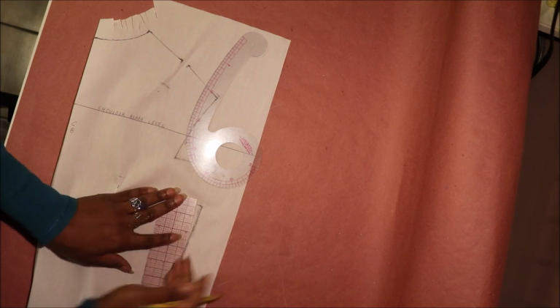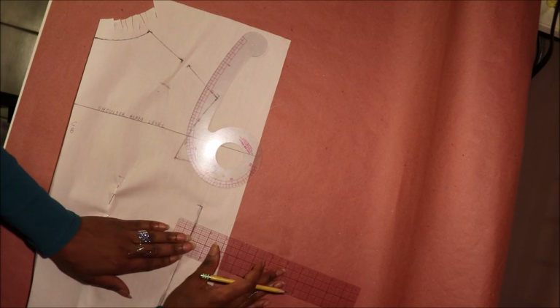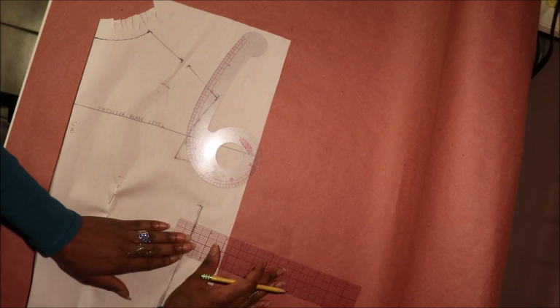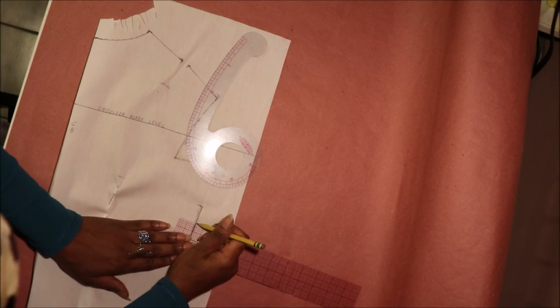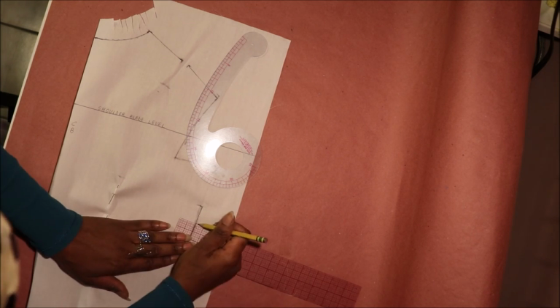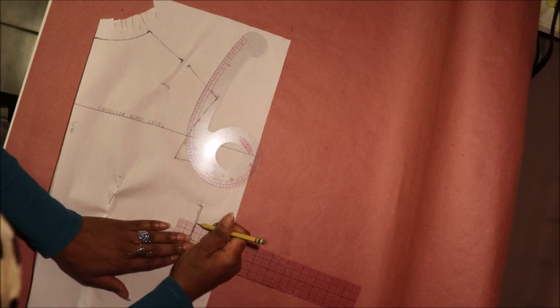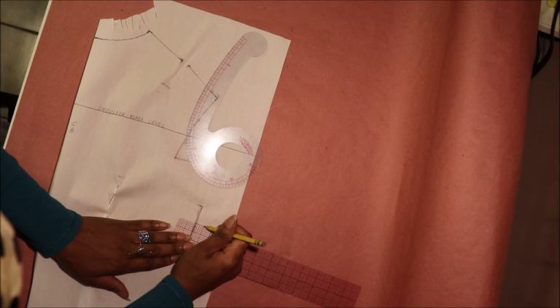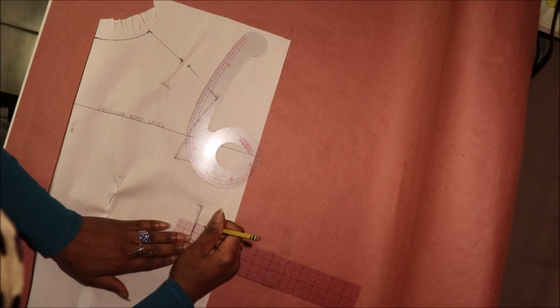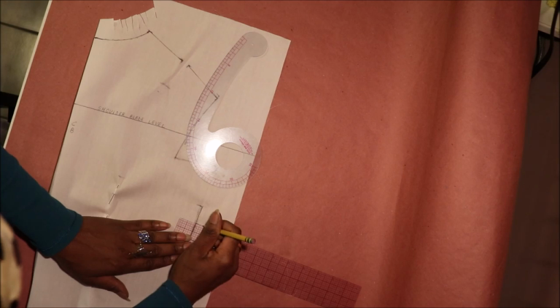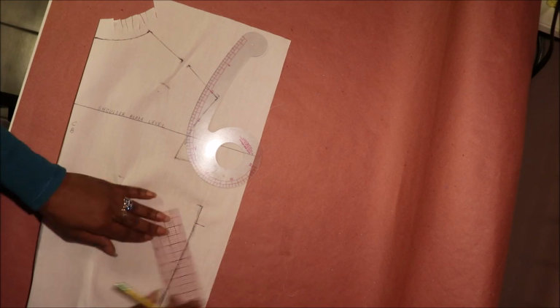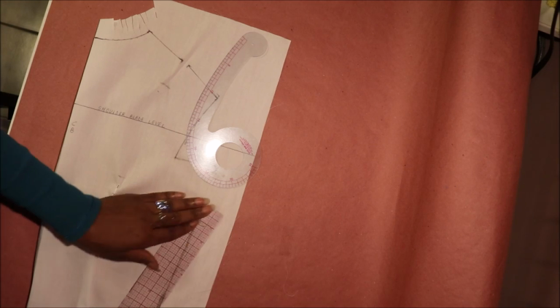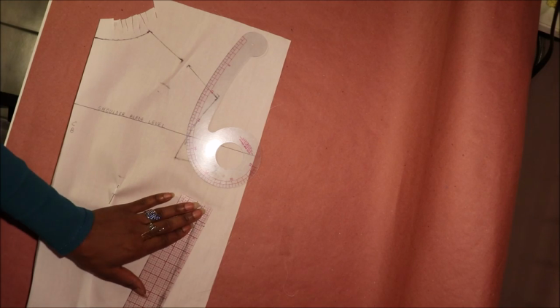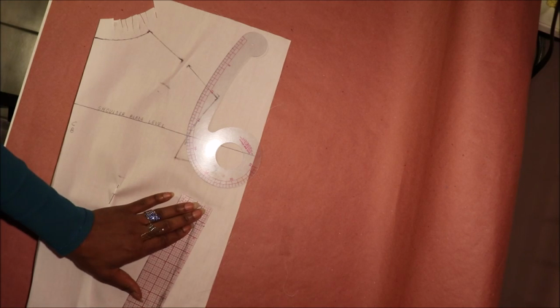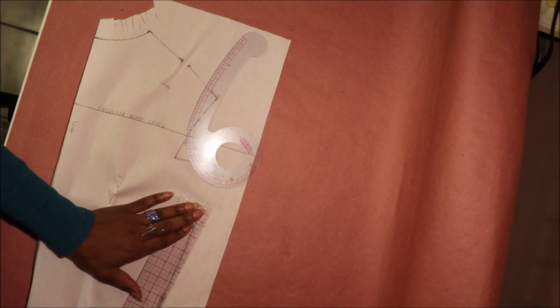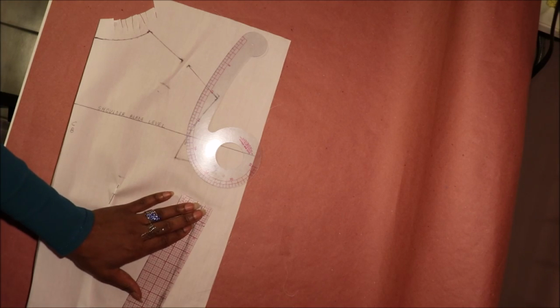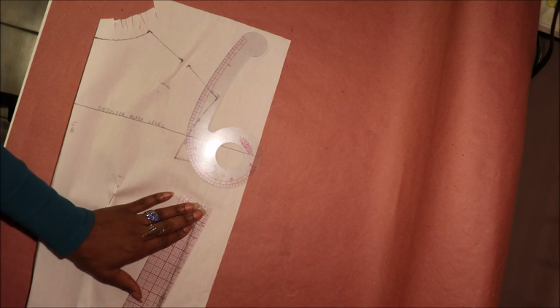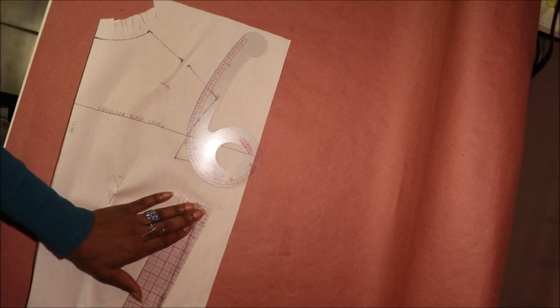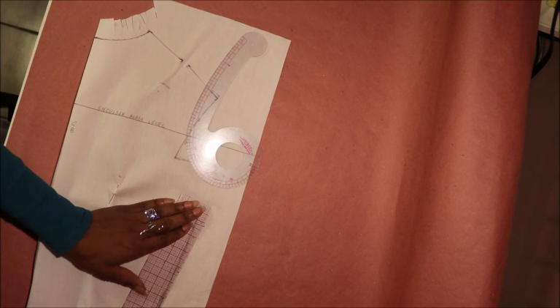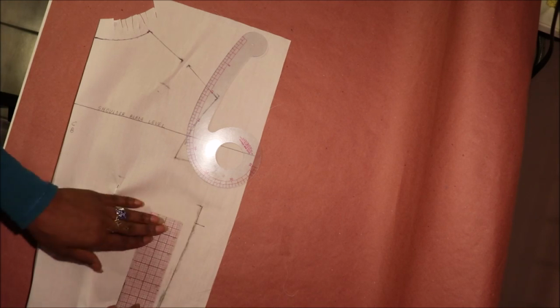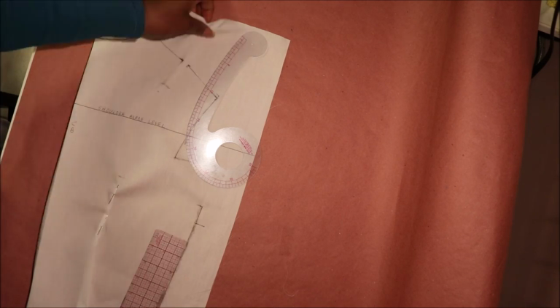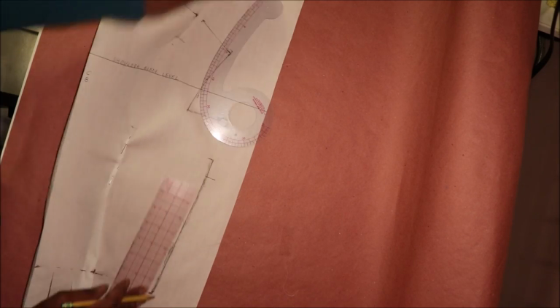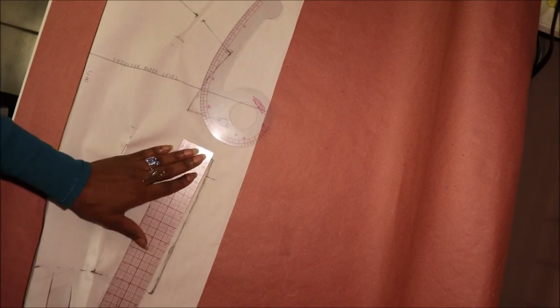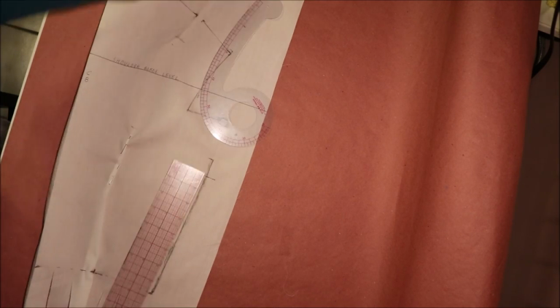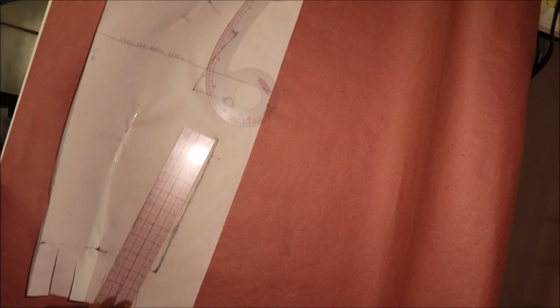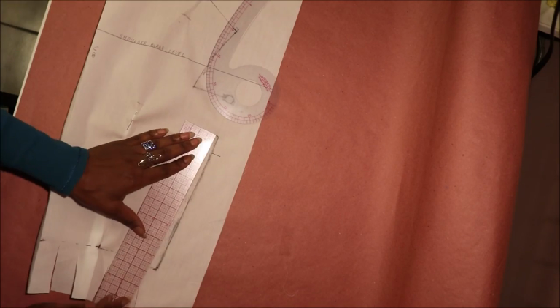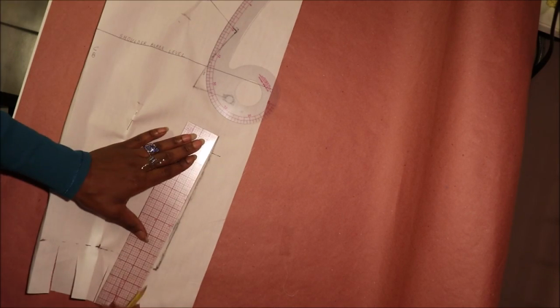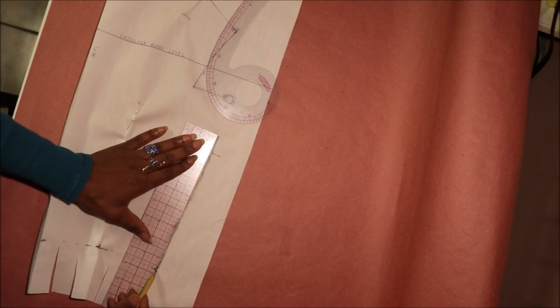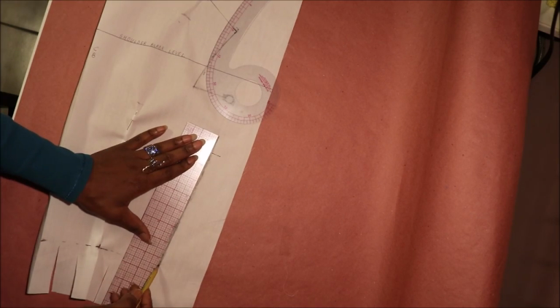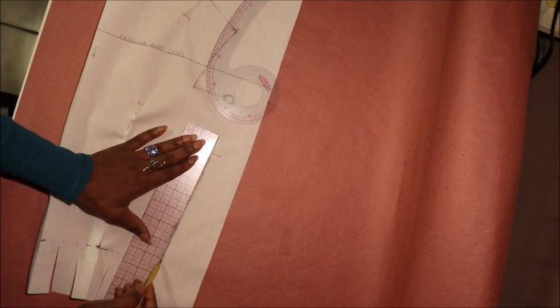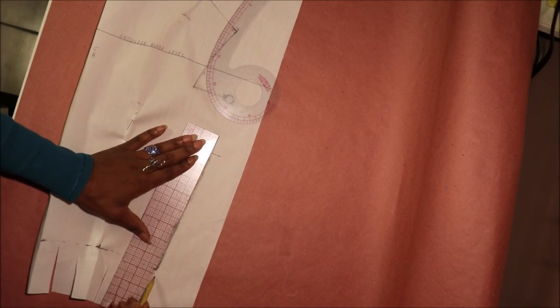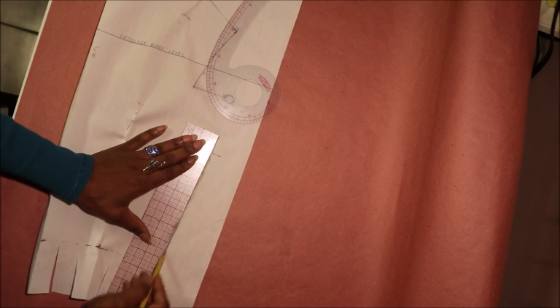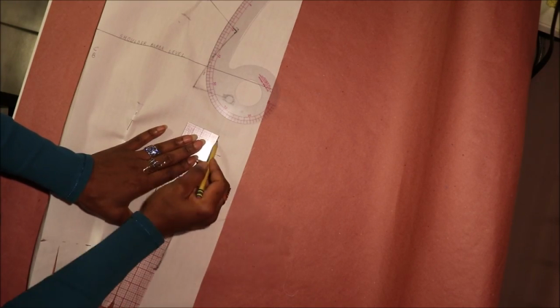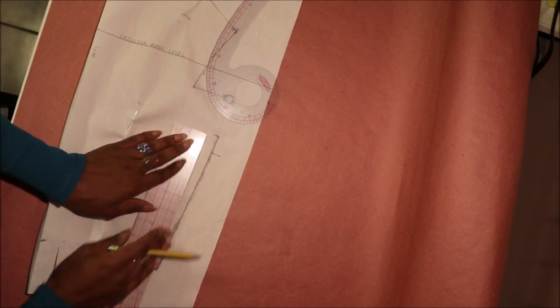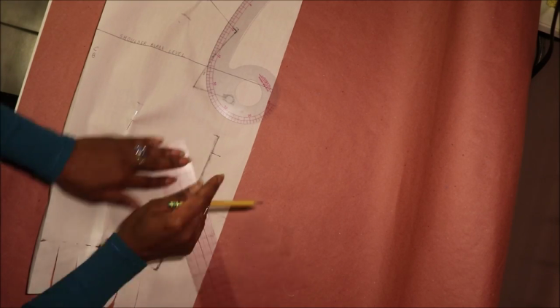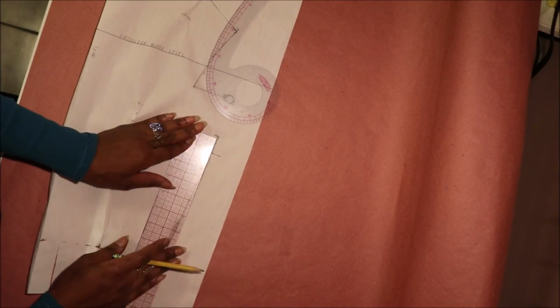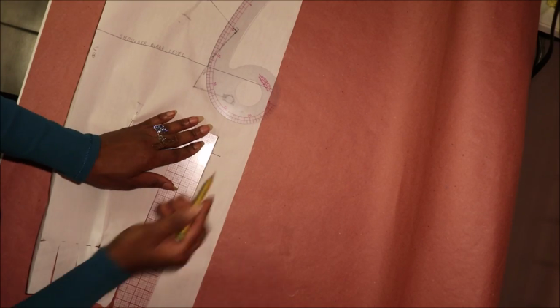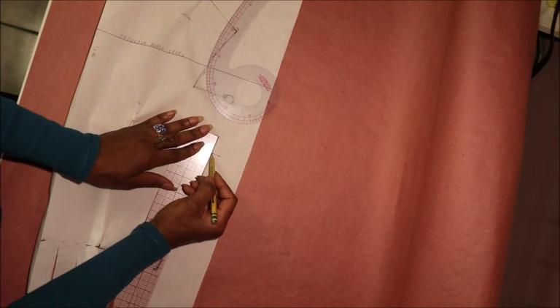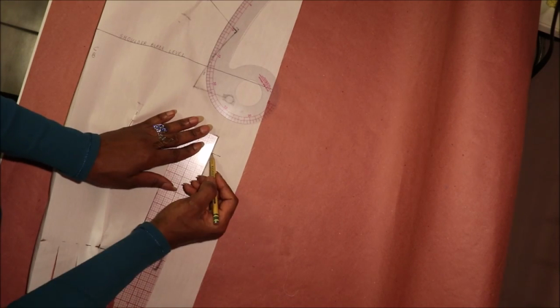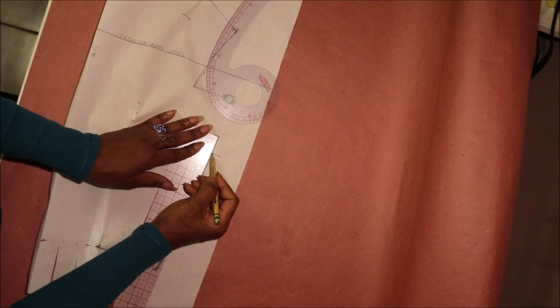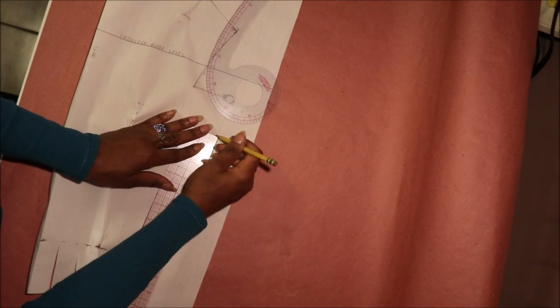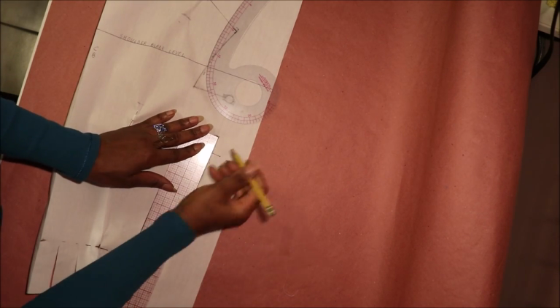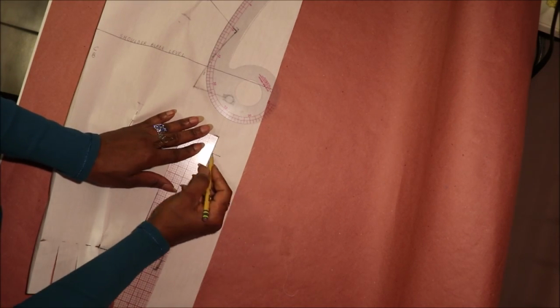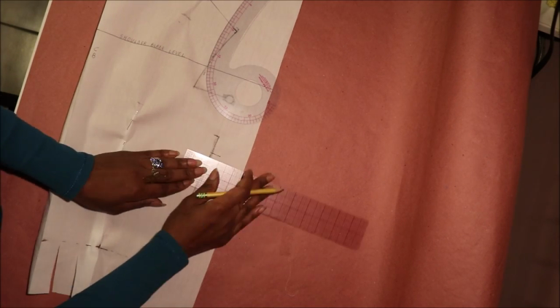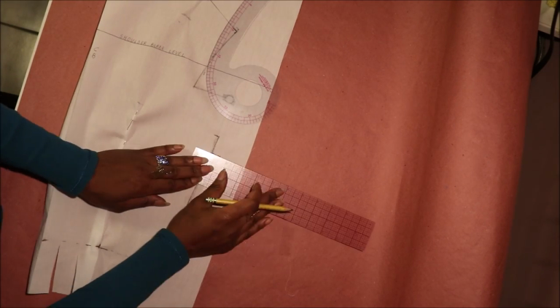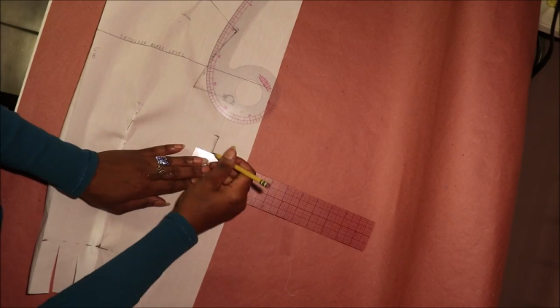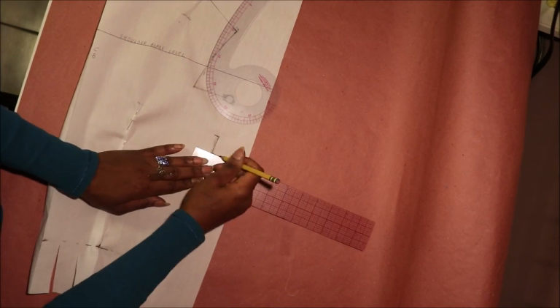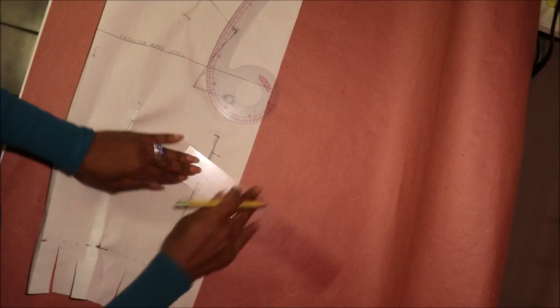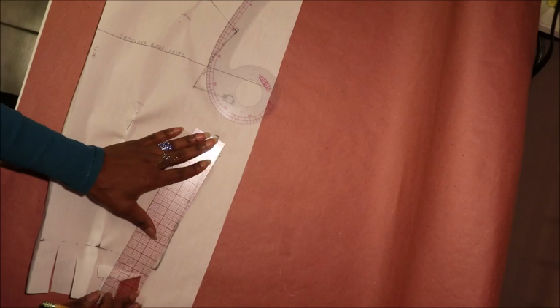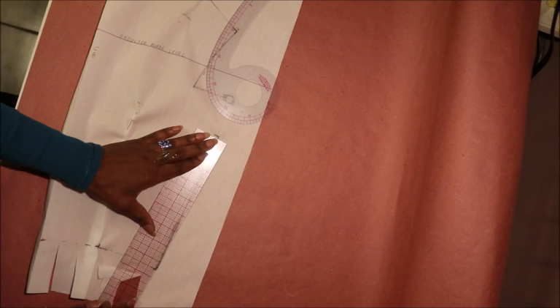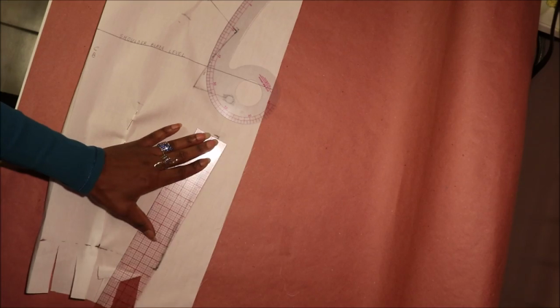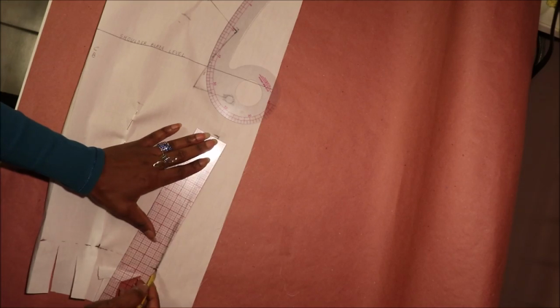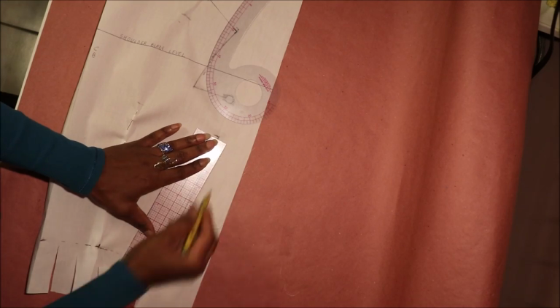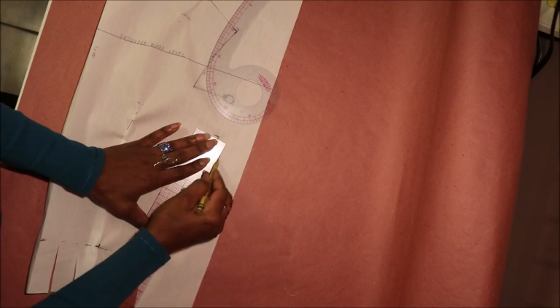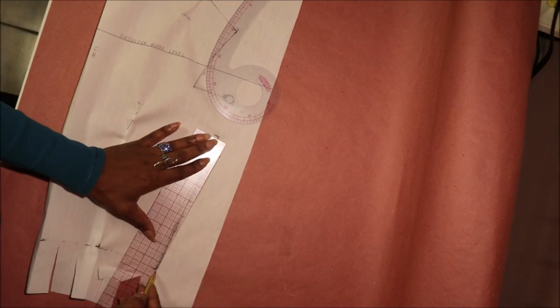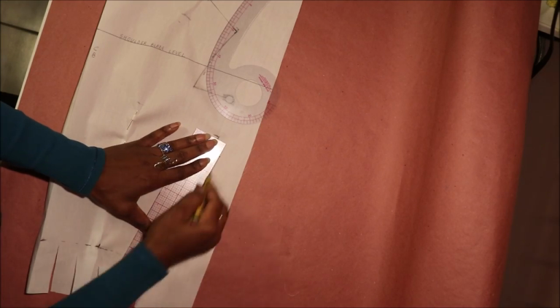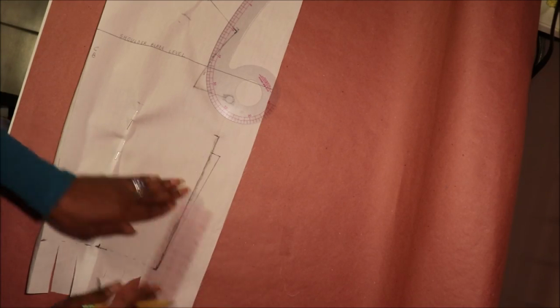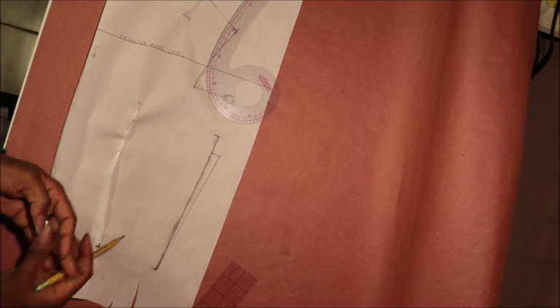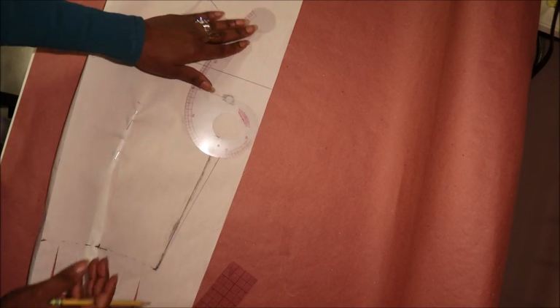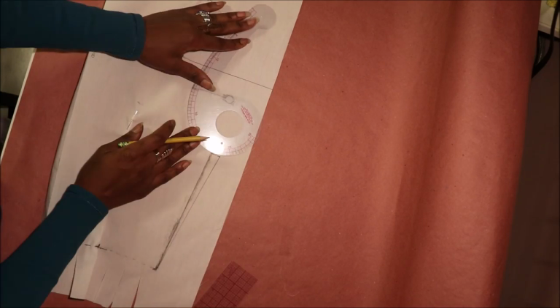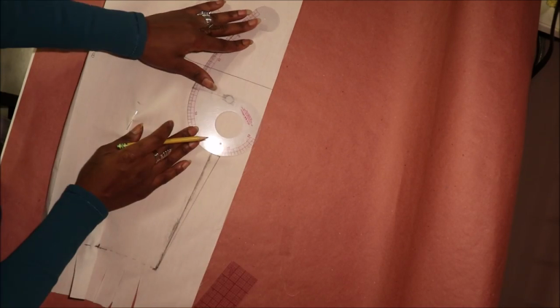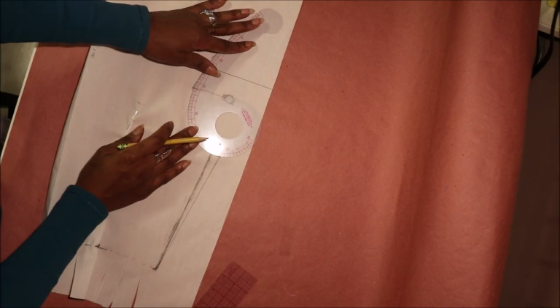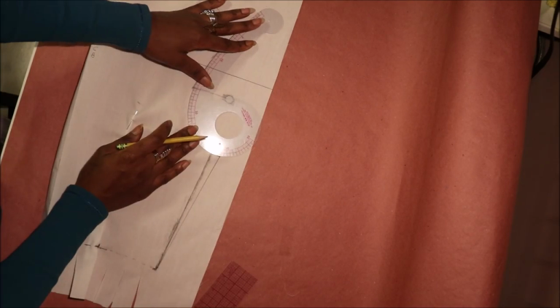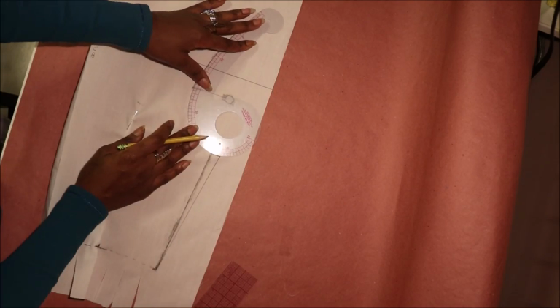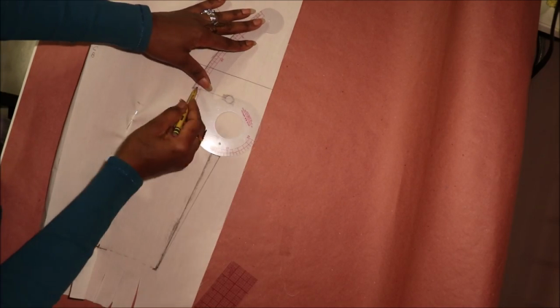Your truing could be done two ways: one, directly onto your draped muslin, and two, after transferring your draping onto paper.